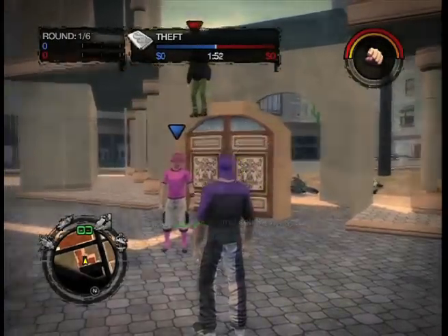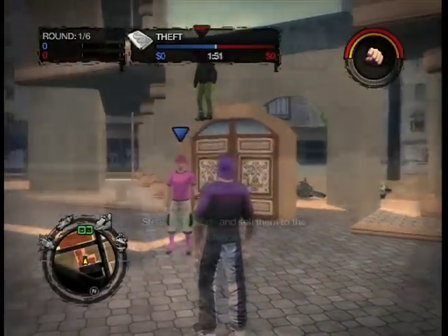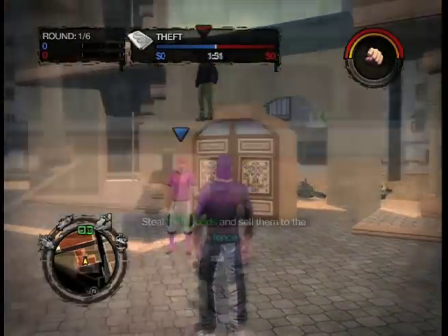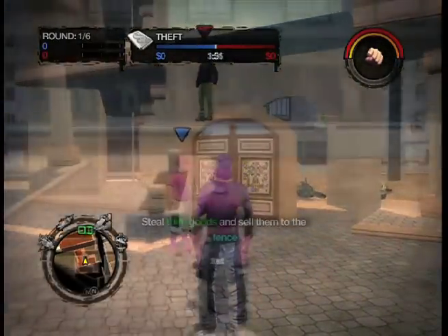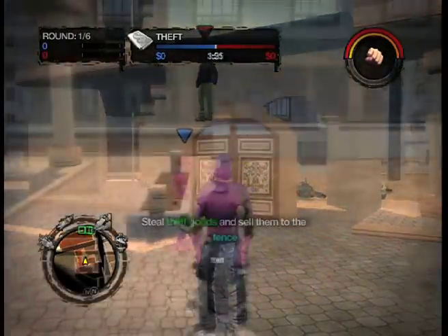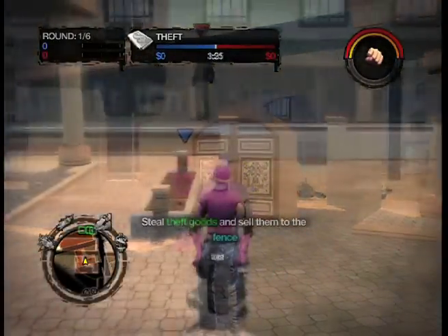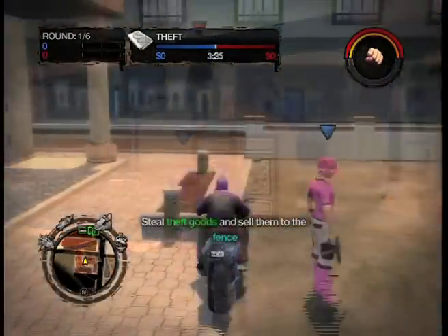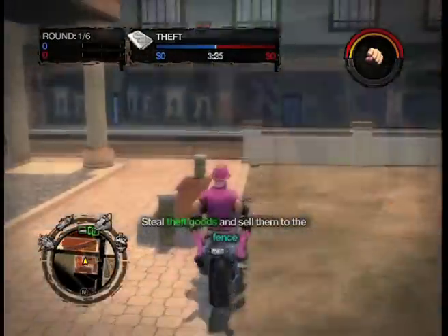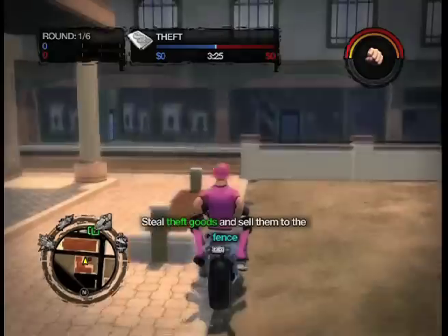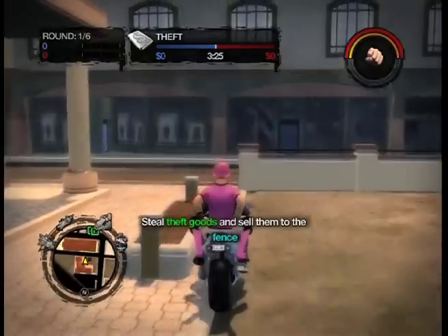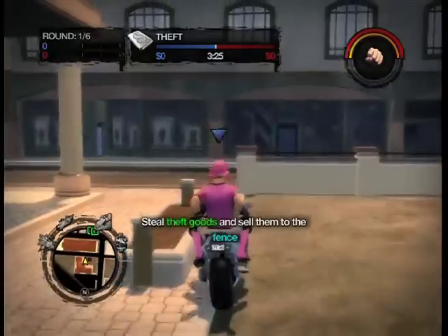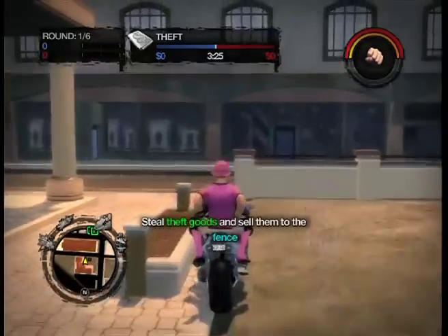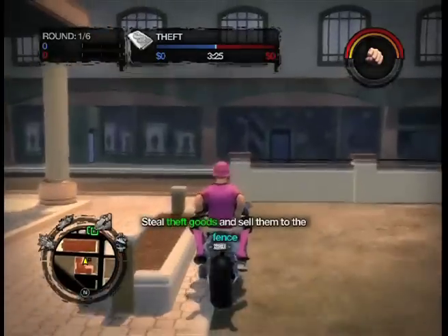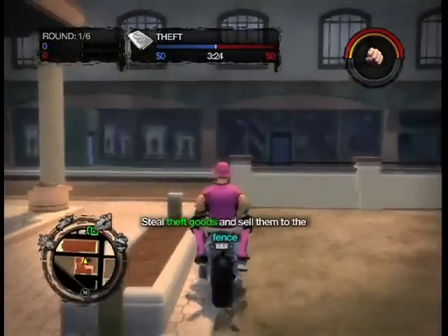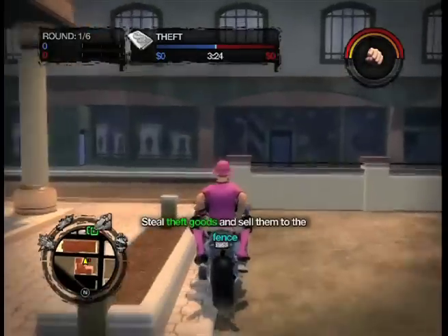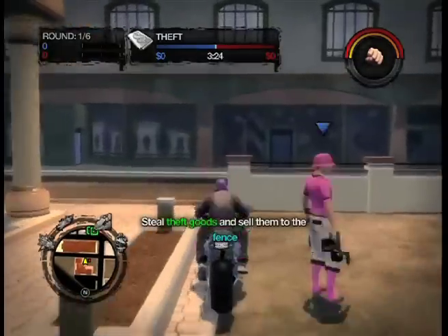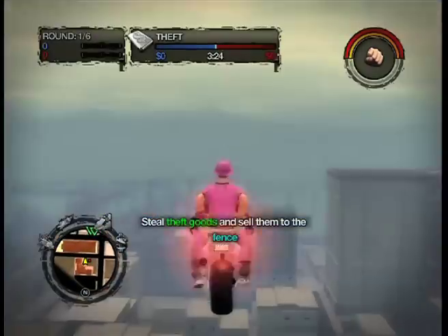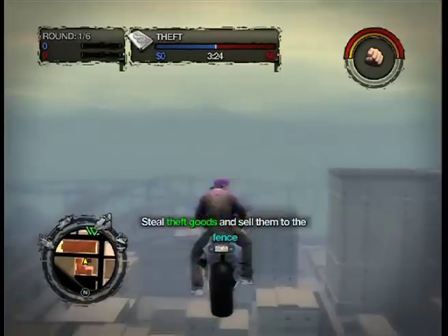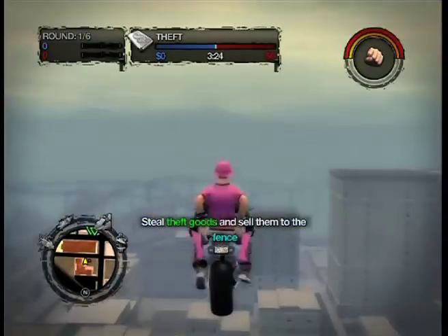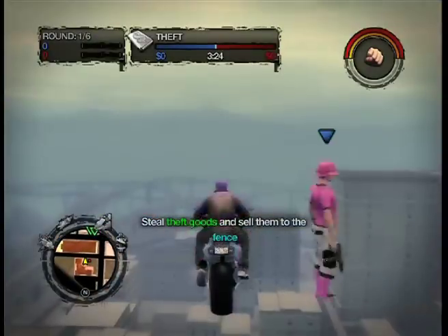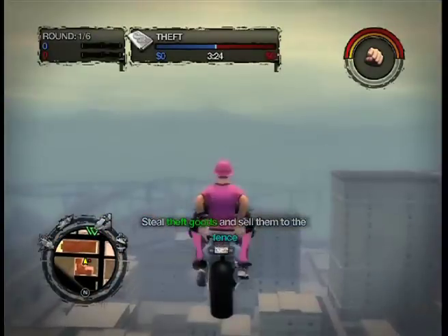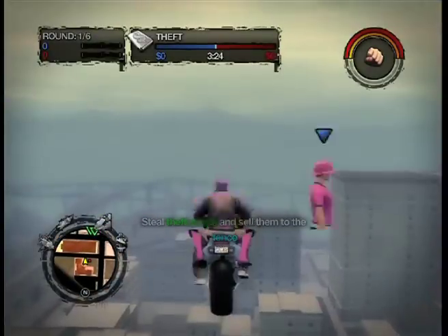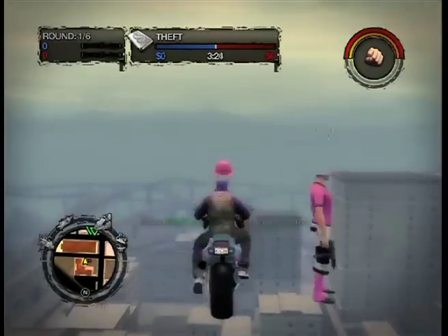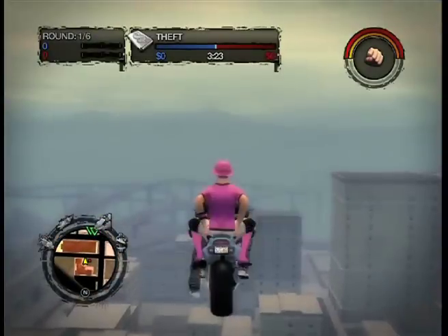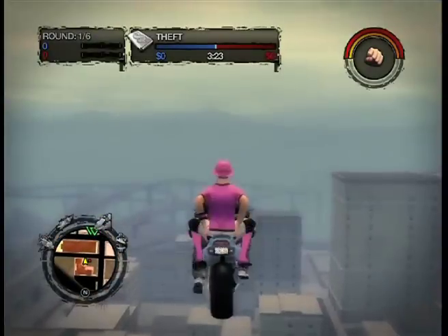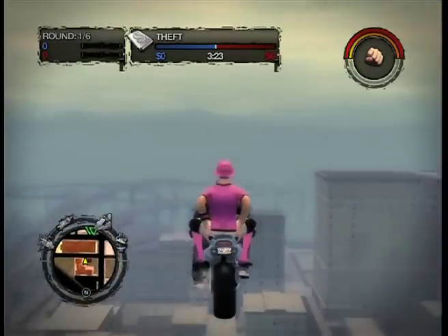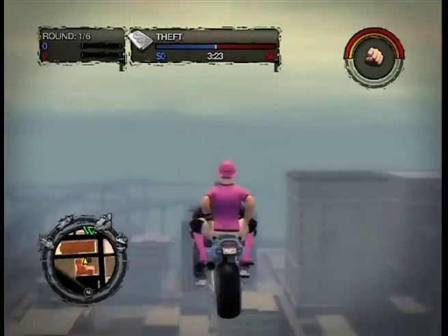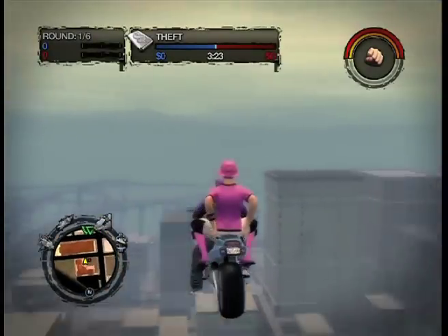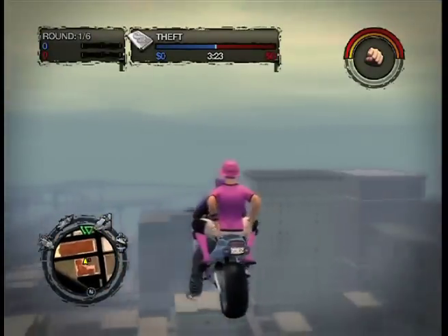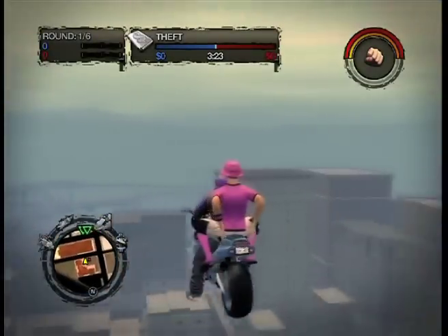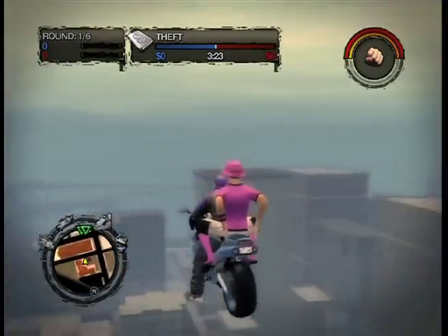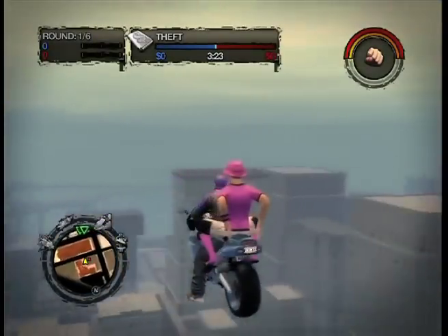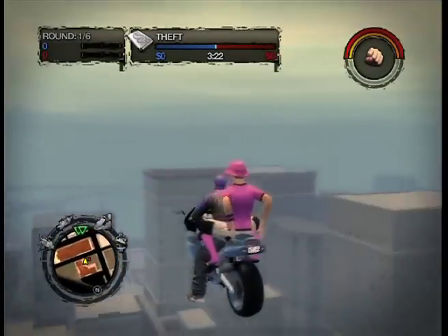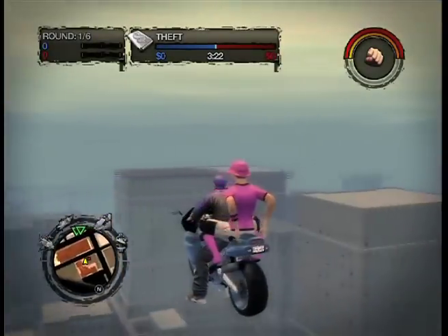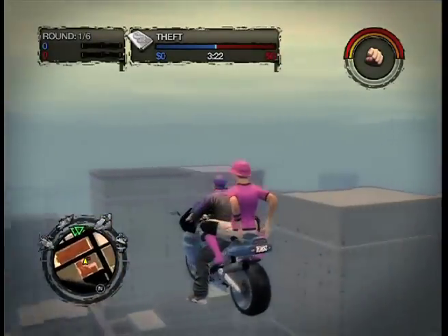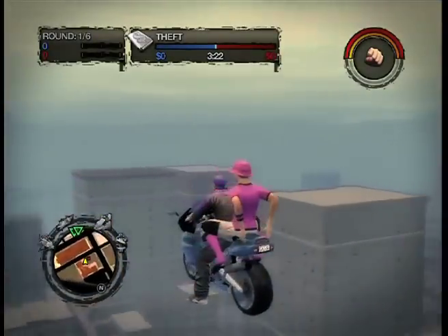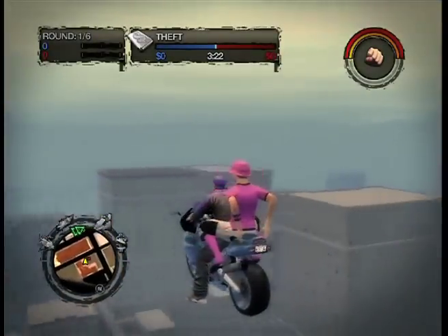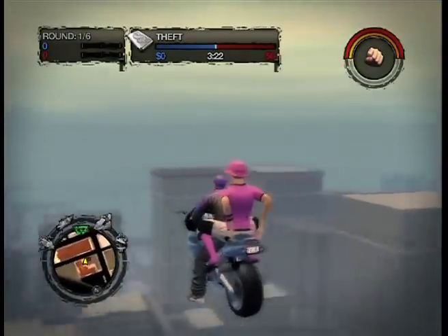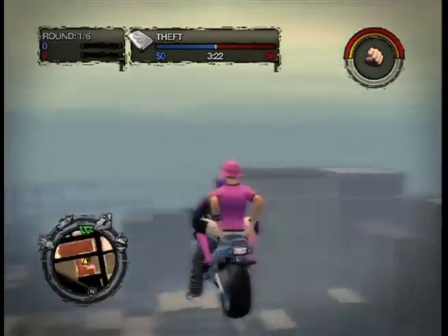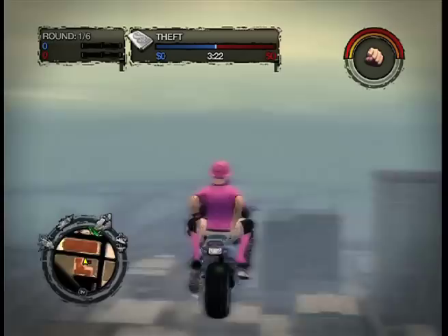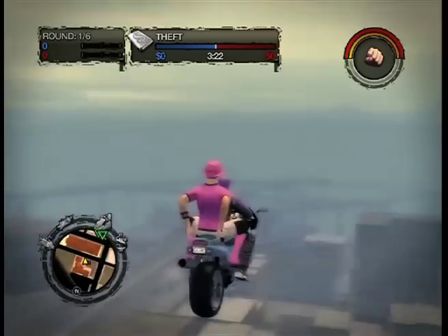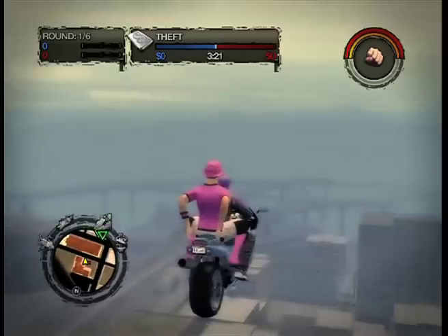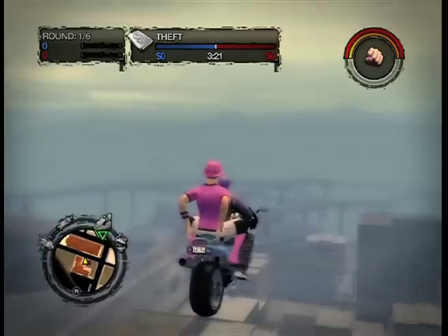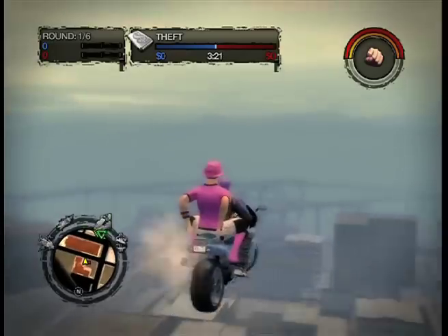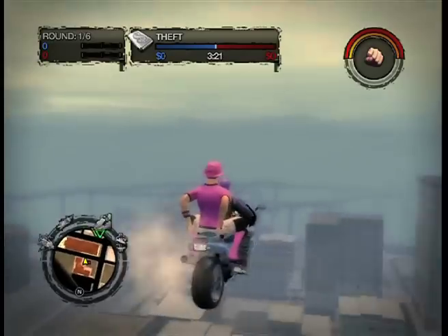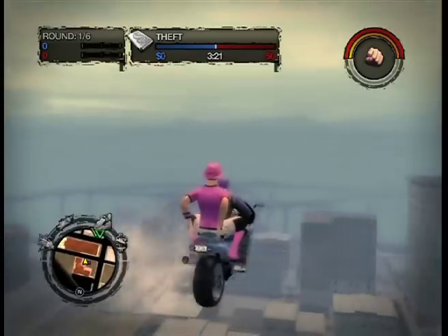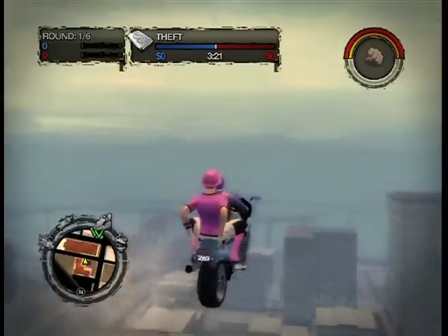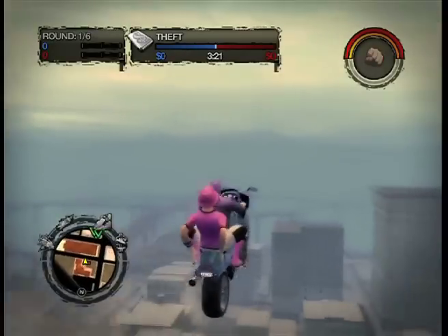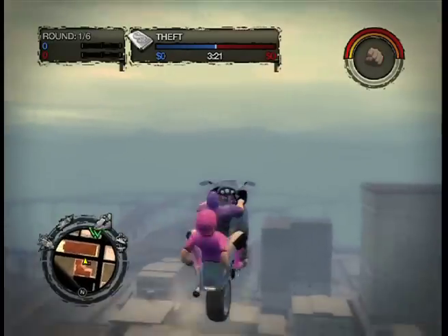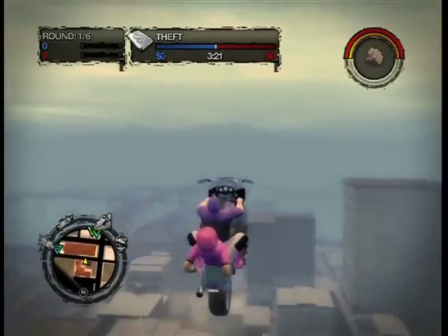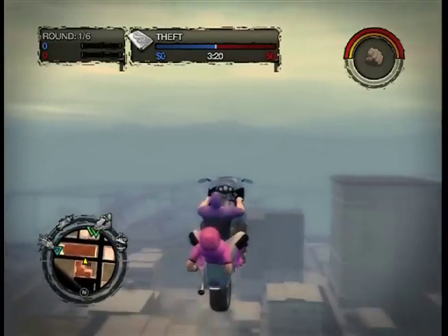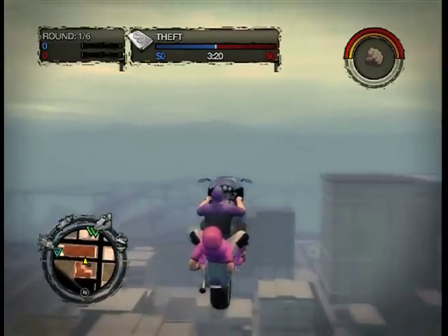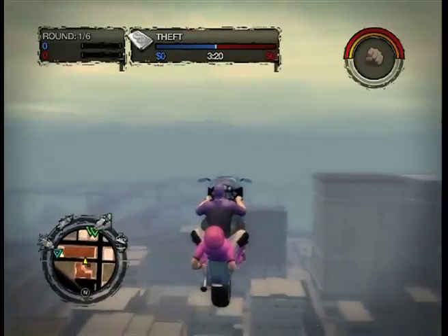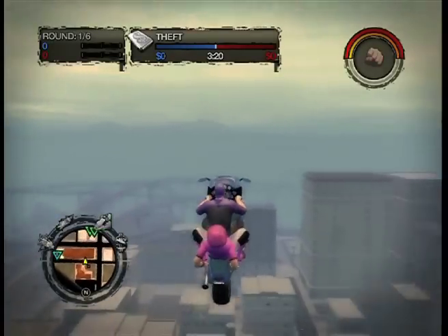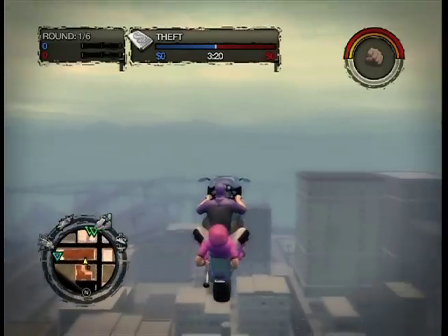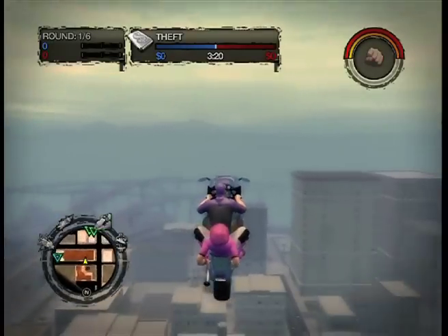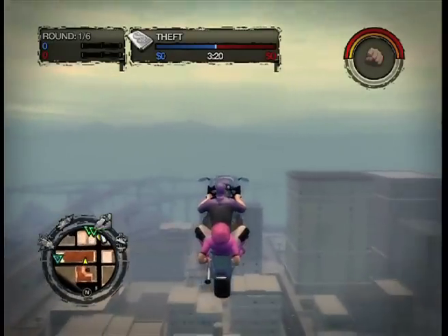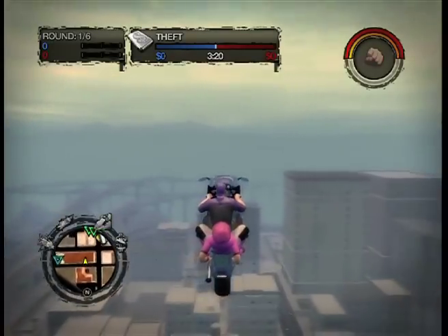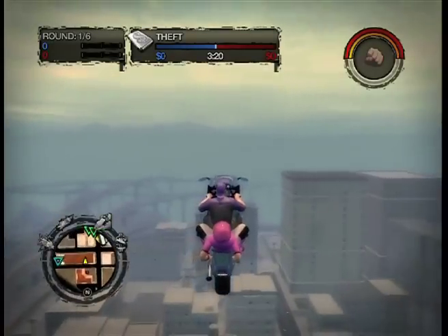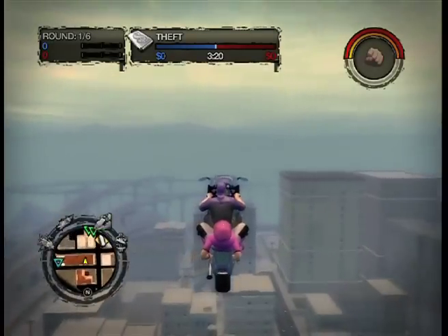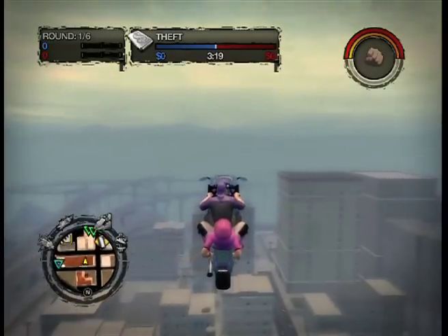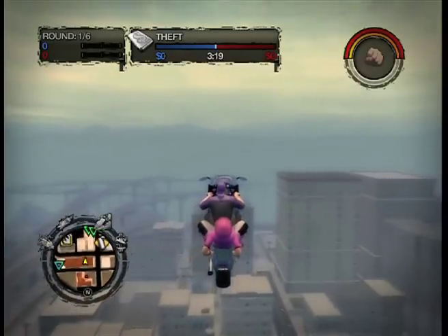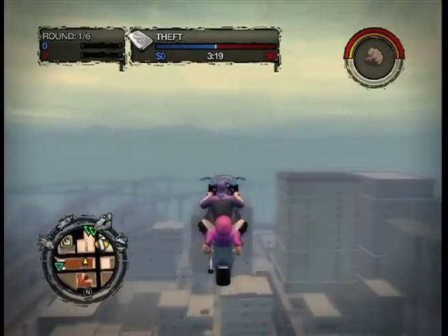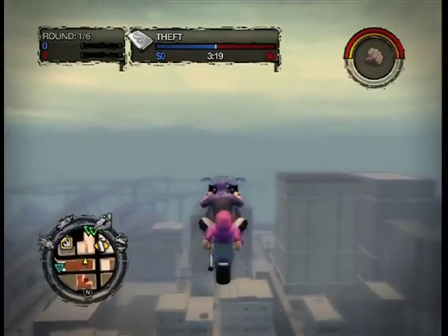Outside the same building, park a motorcycle next to this divider. Now have your friend repeatedly tap the Y button on his controller until it teleports both of you to the top of the map.